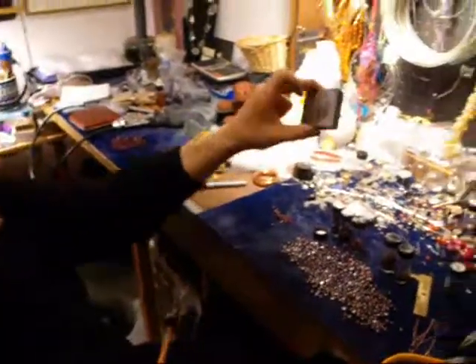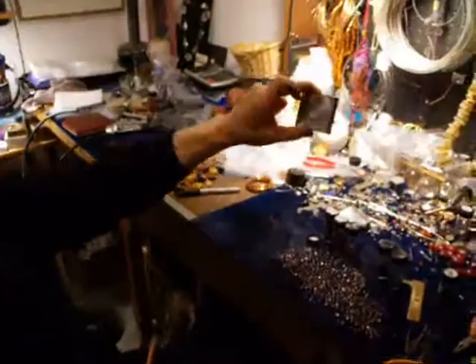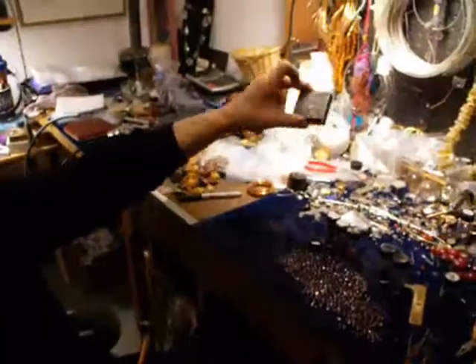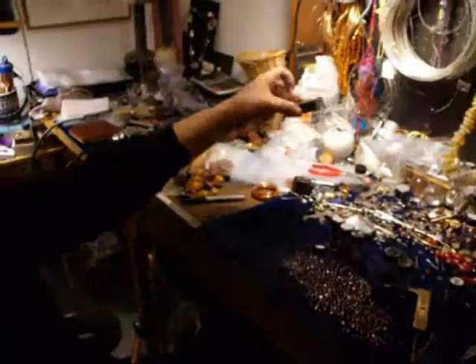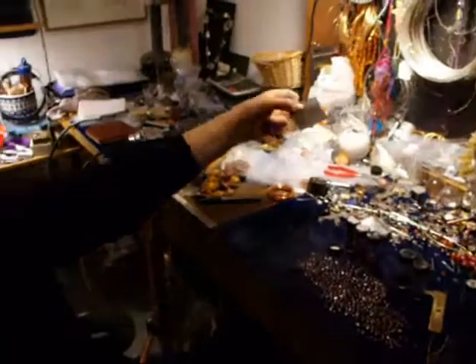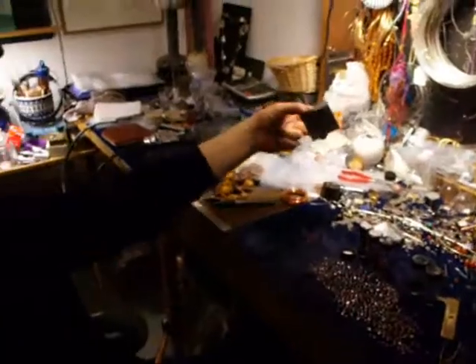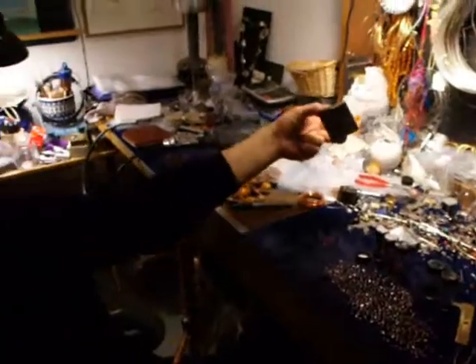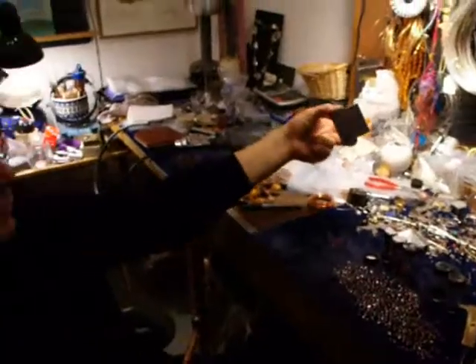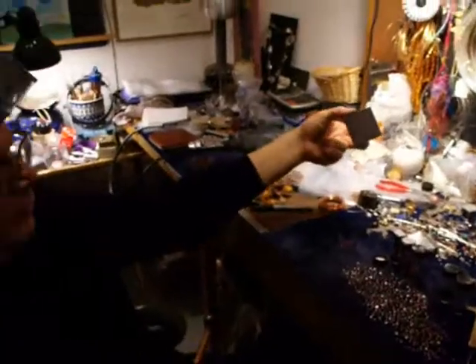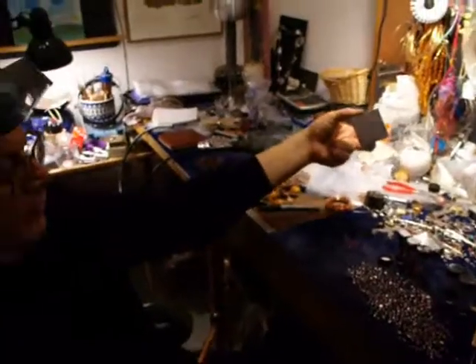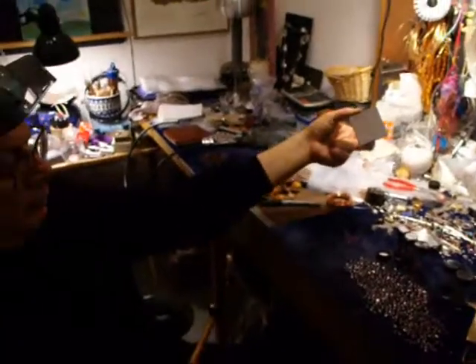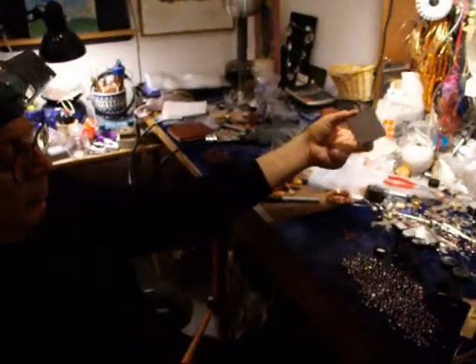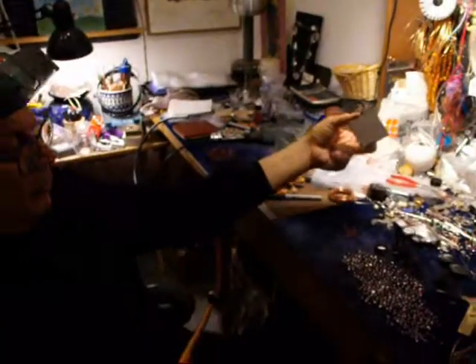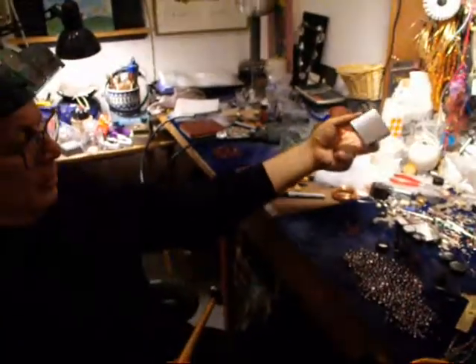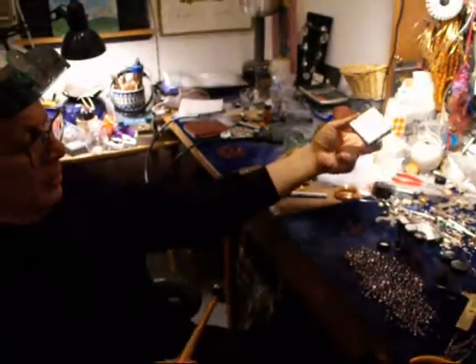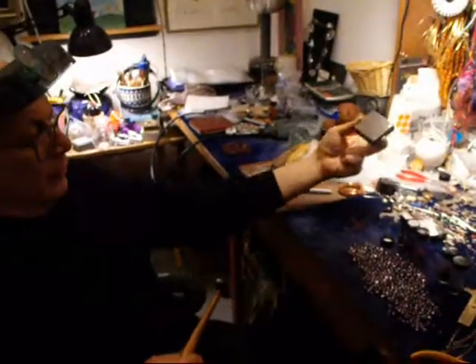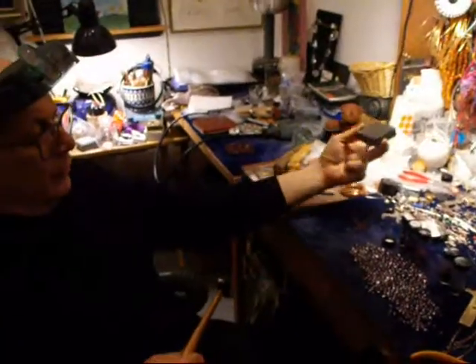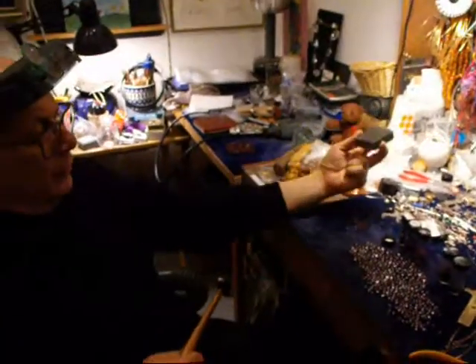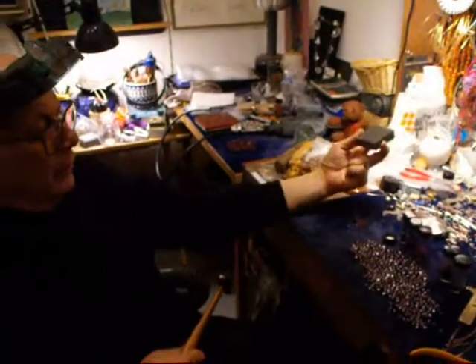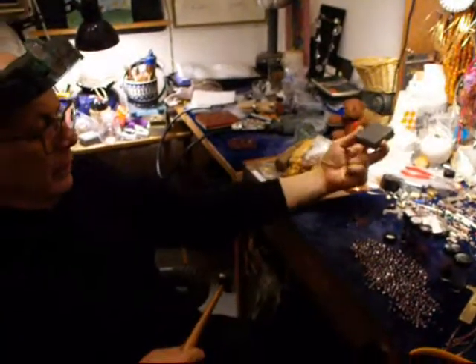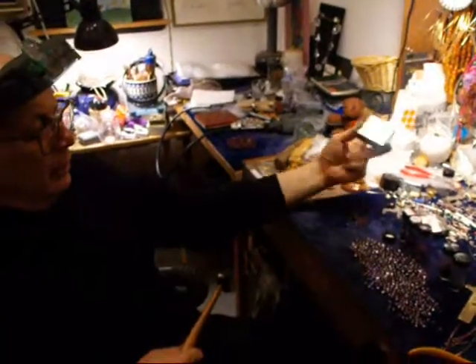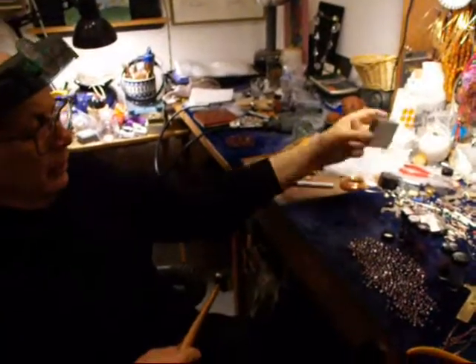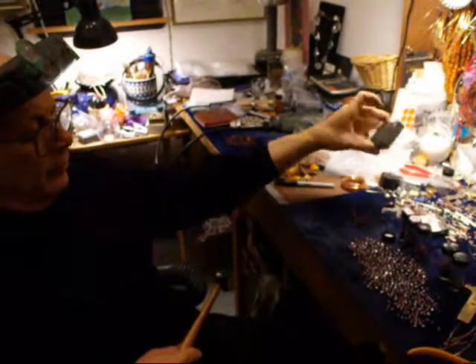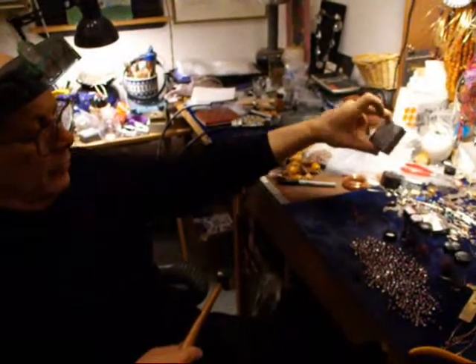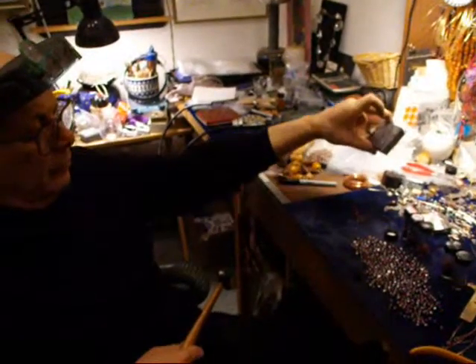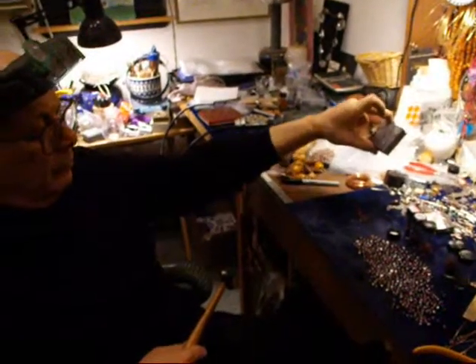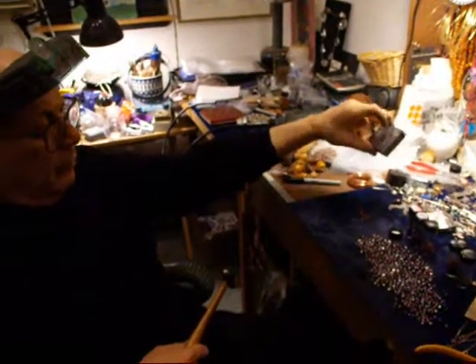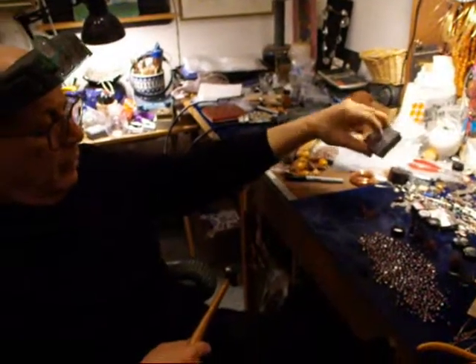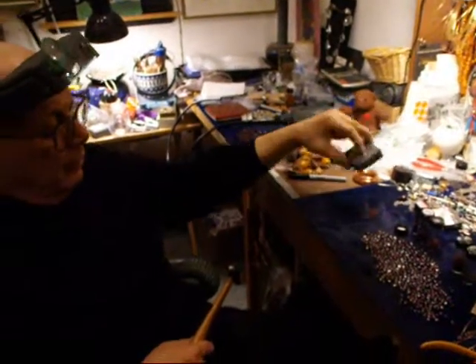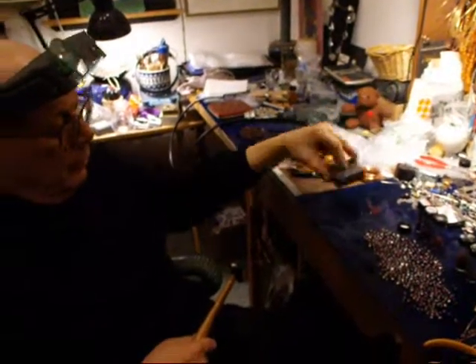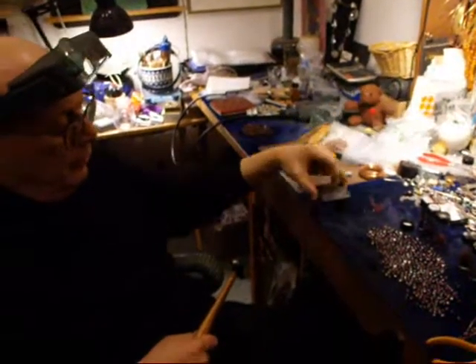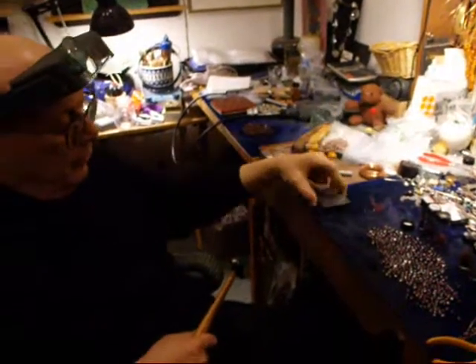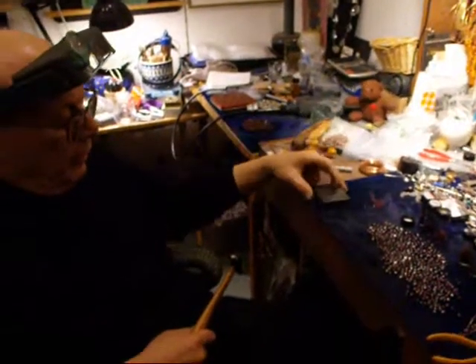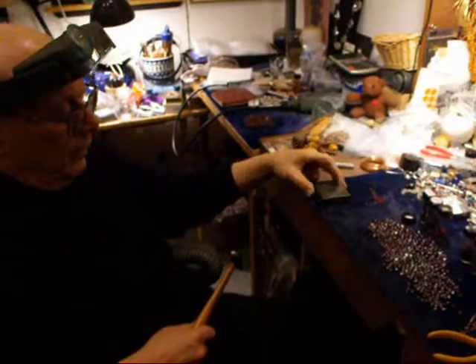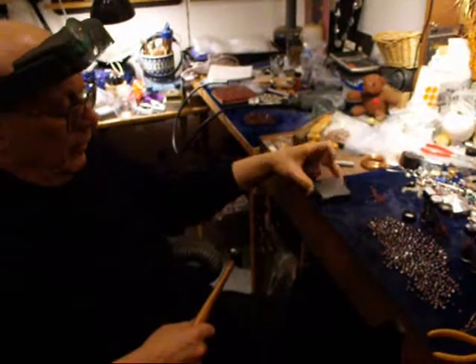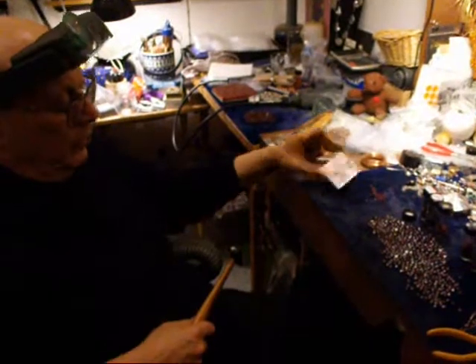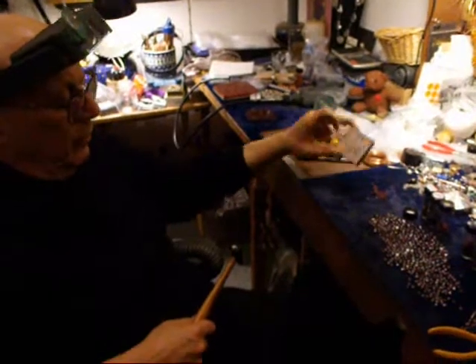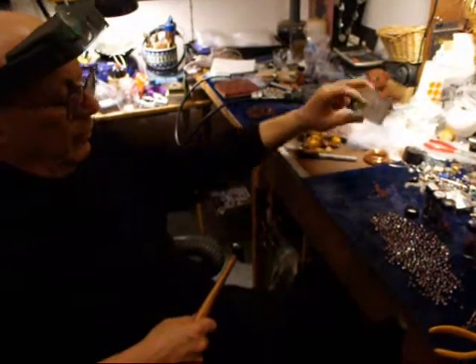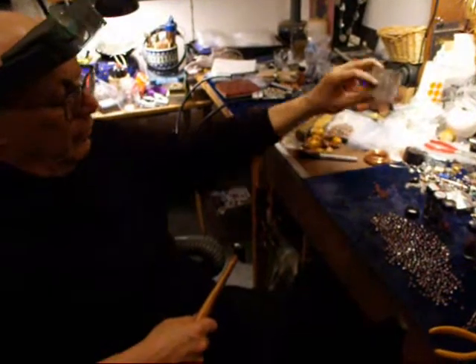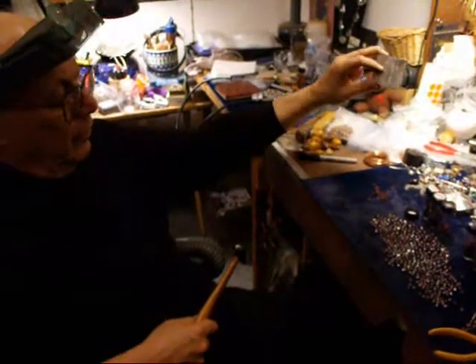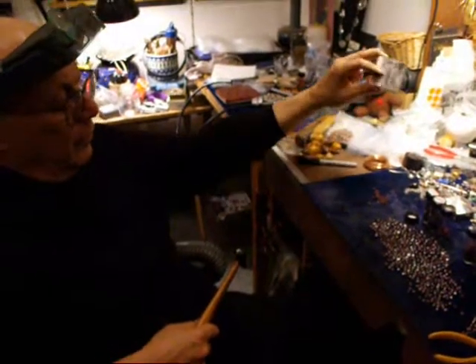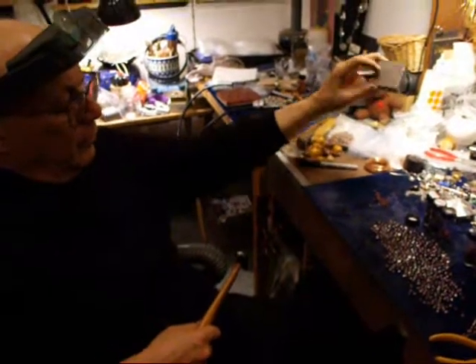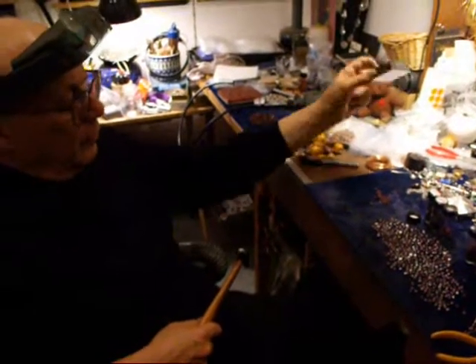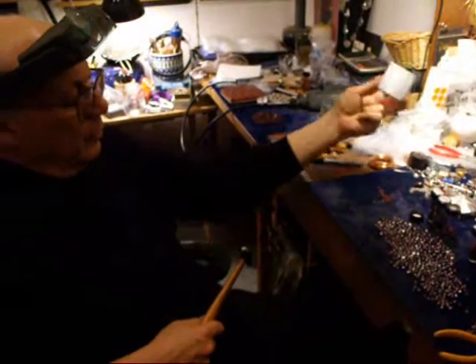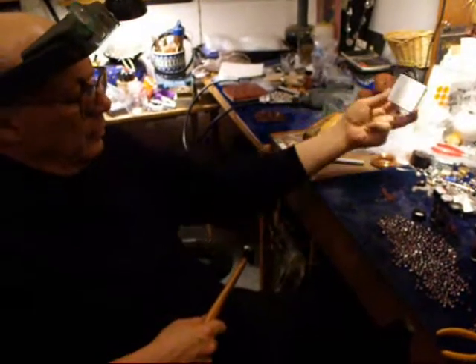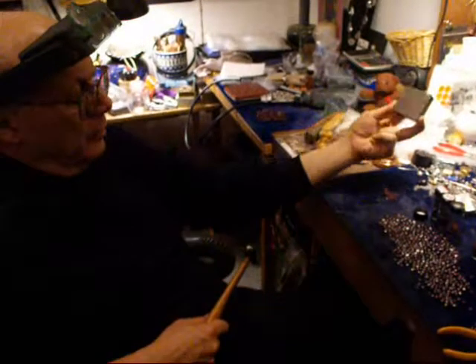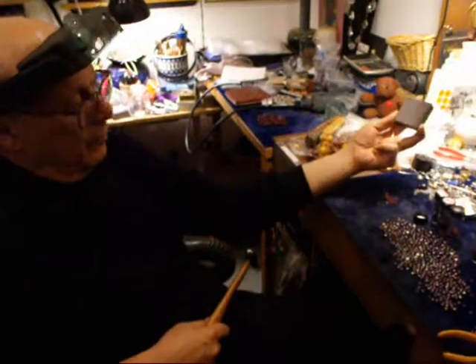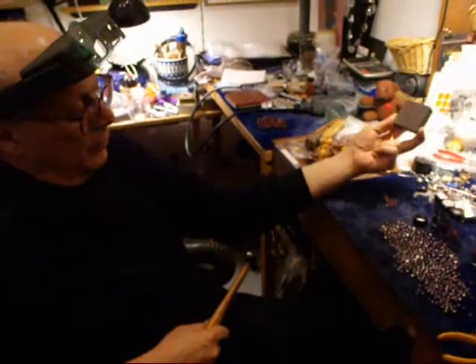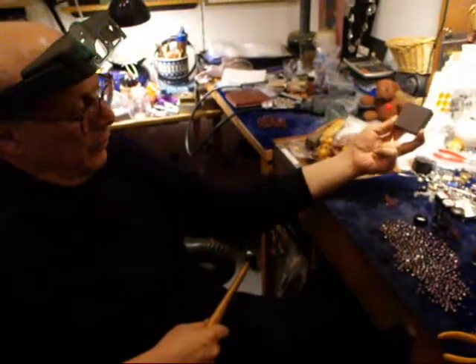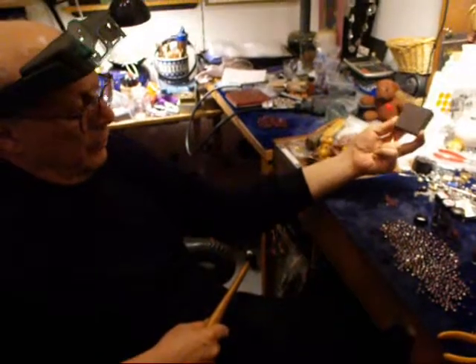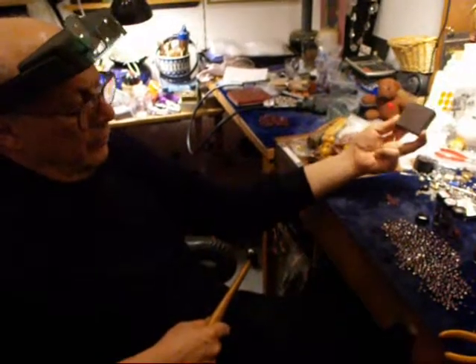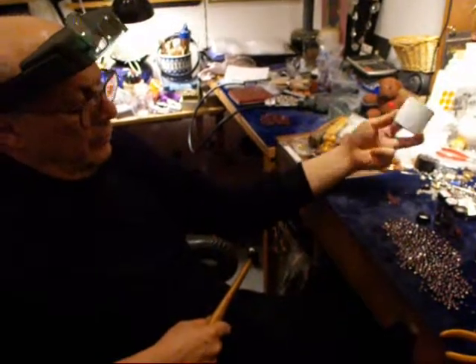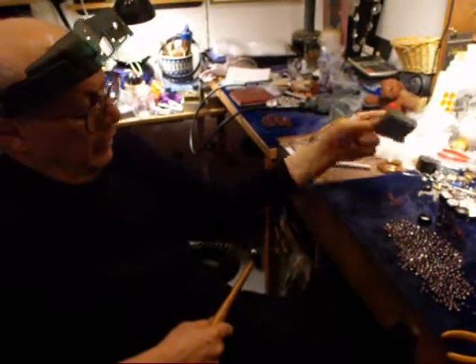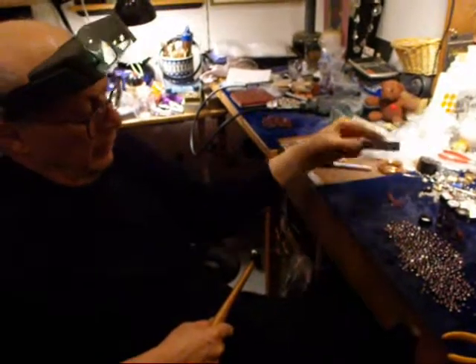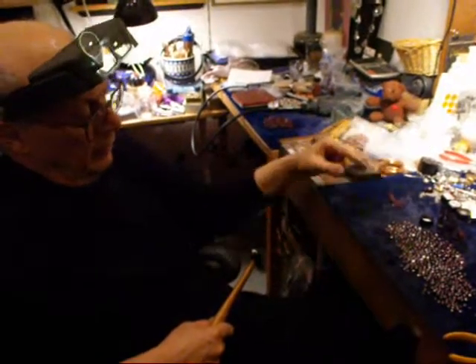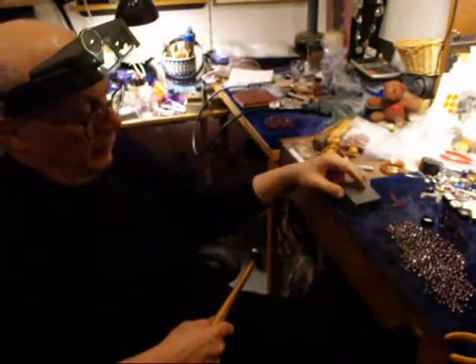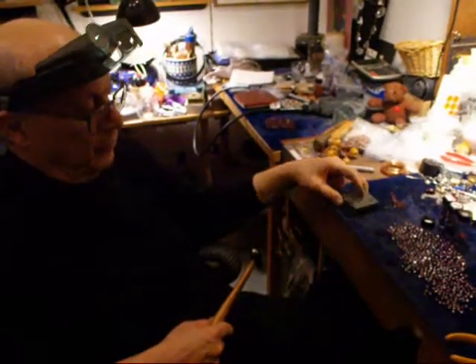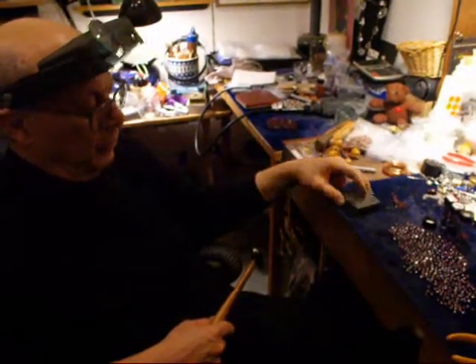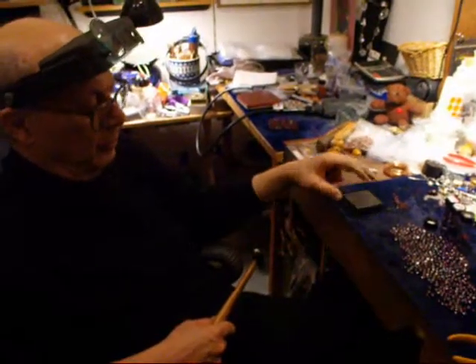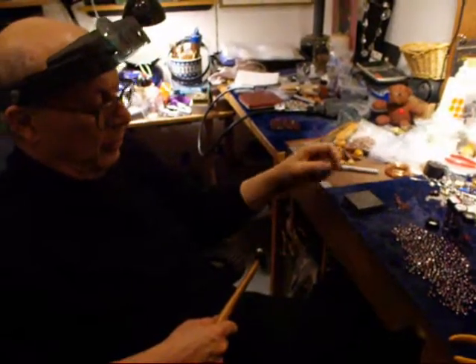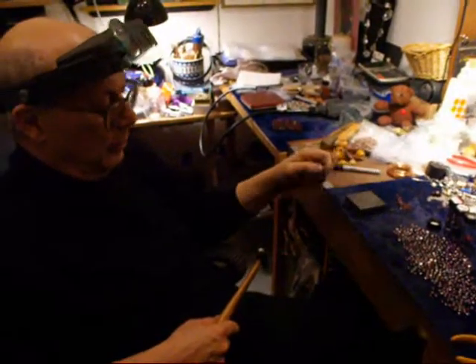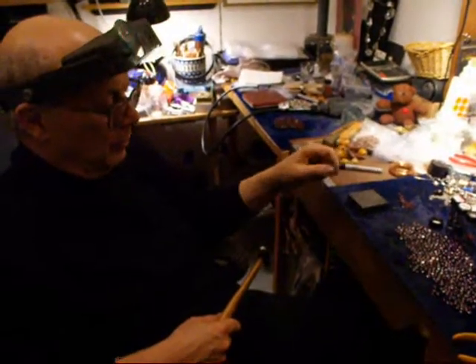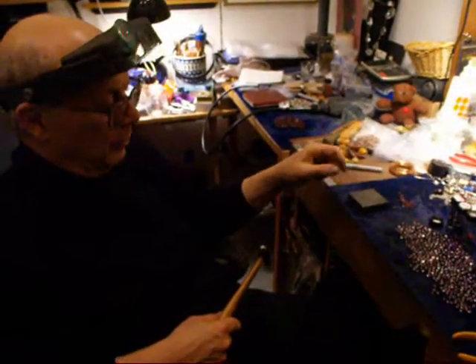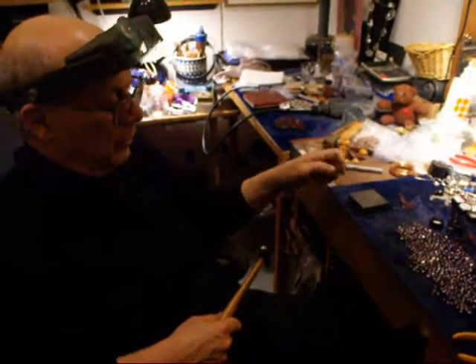I take my steel block — this is a block of steel. One side is very scored, the other side is not yet scored, but it will be.